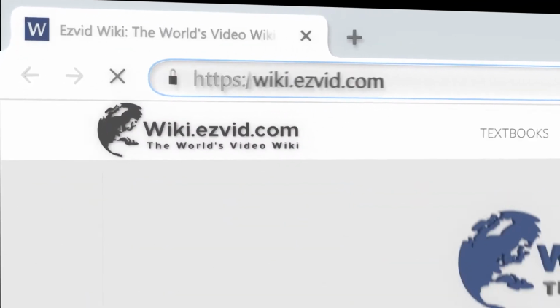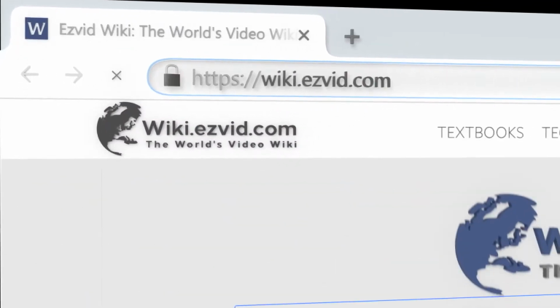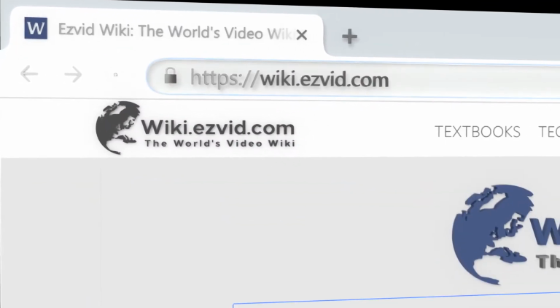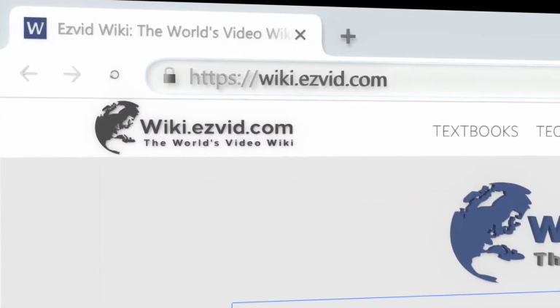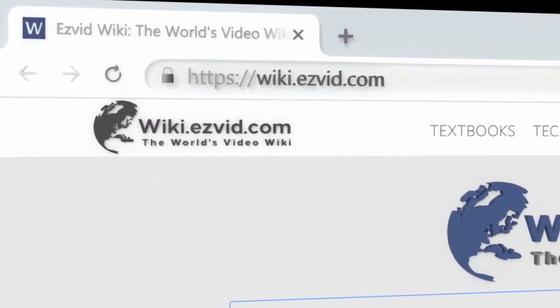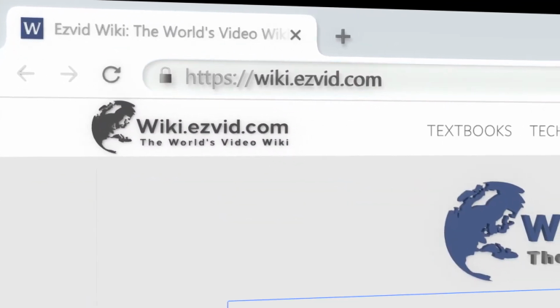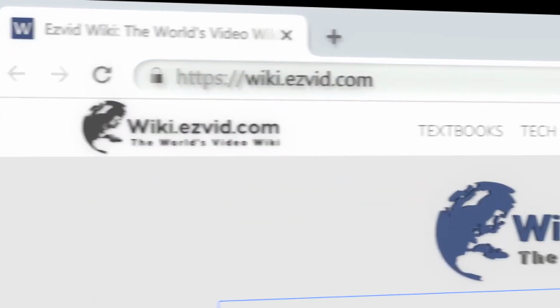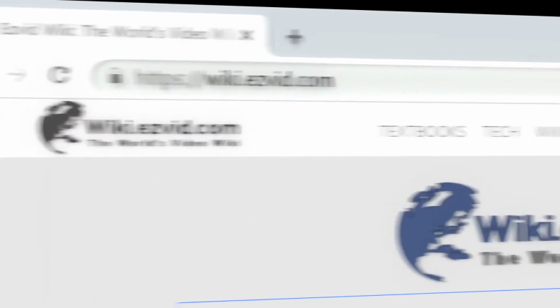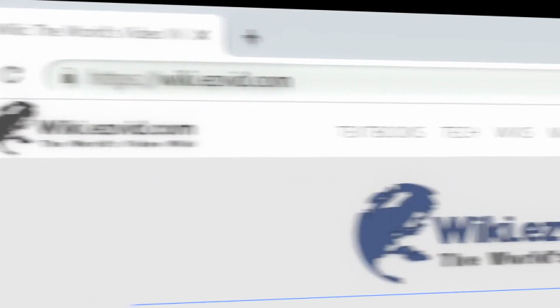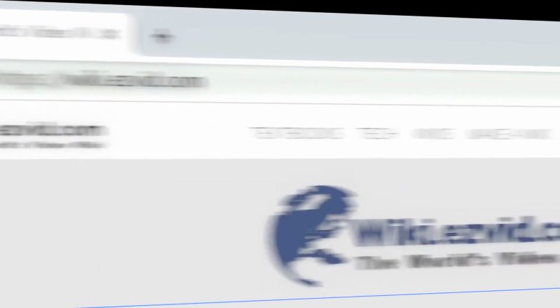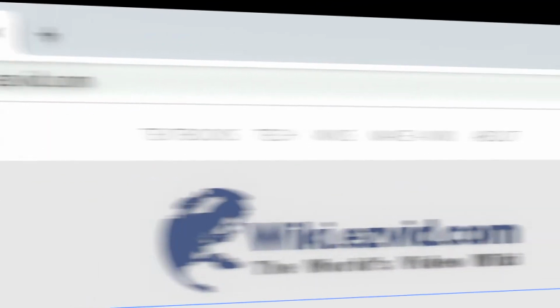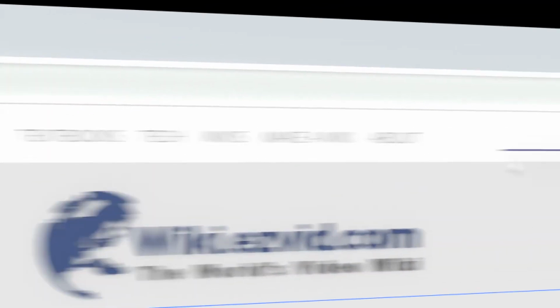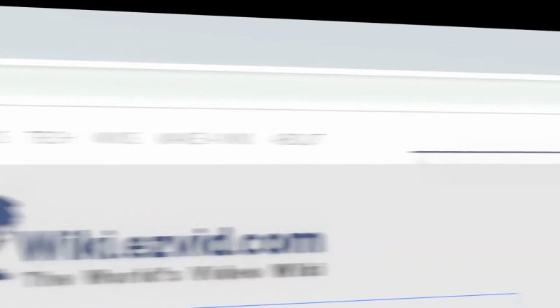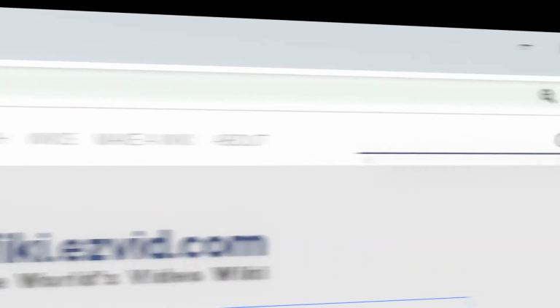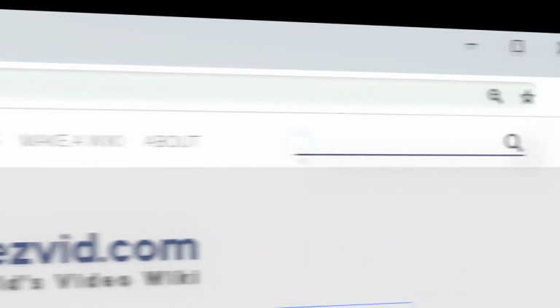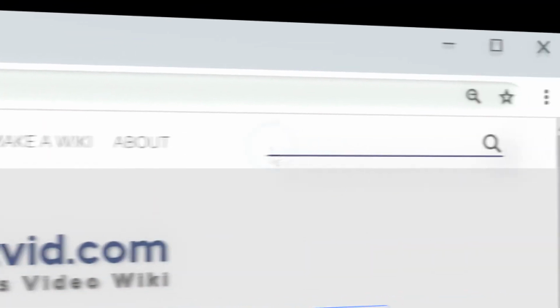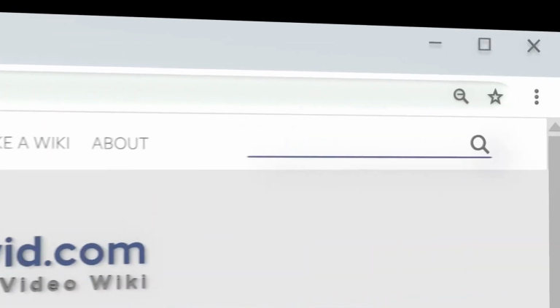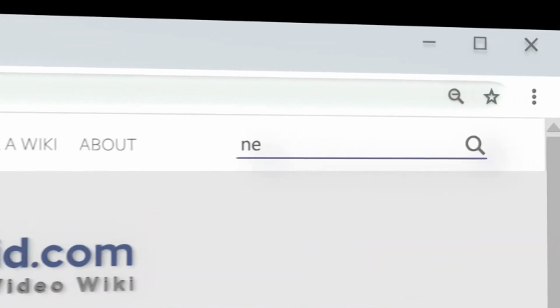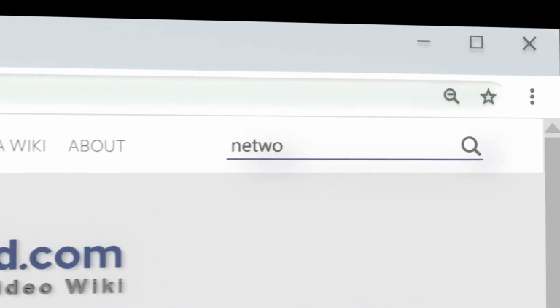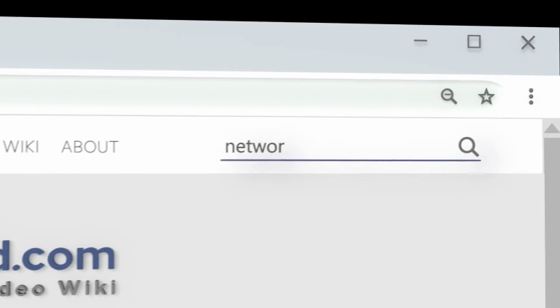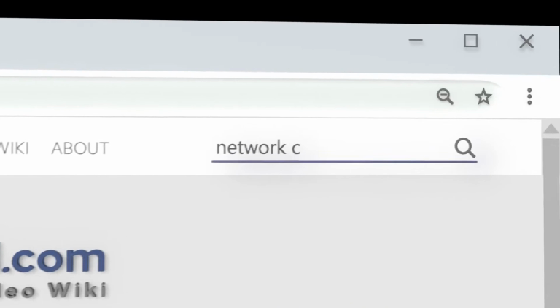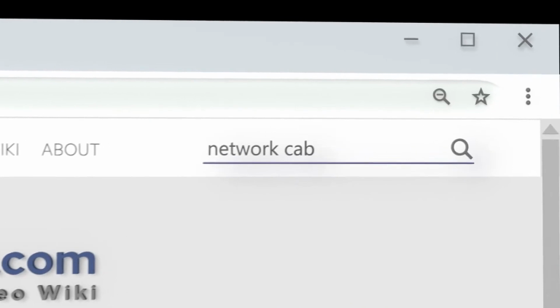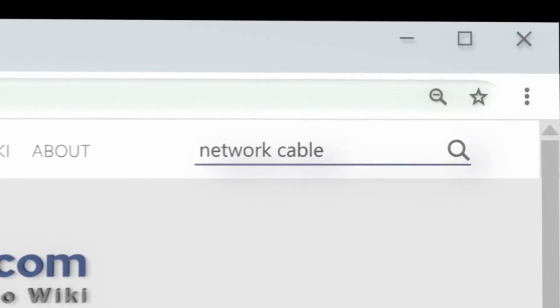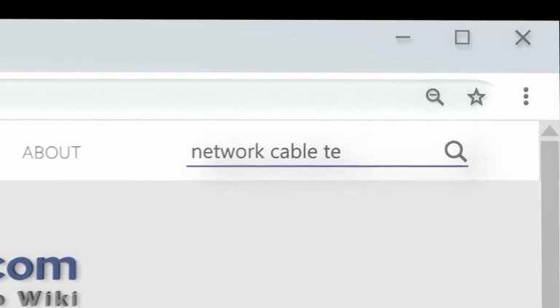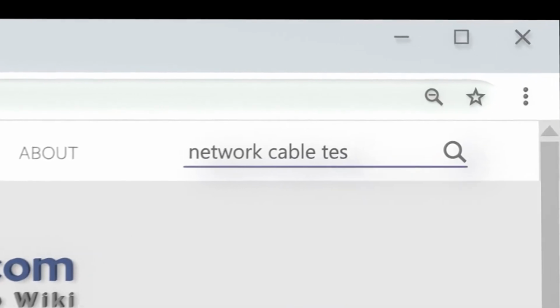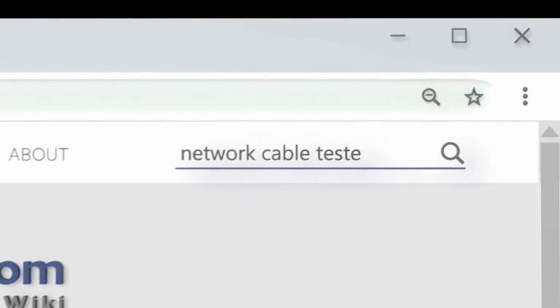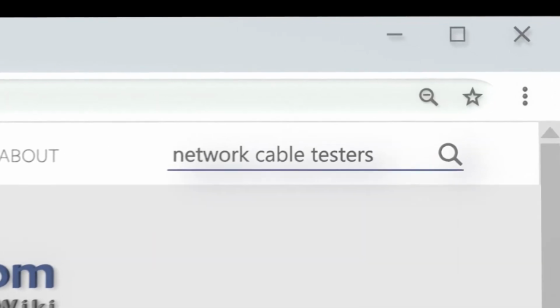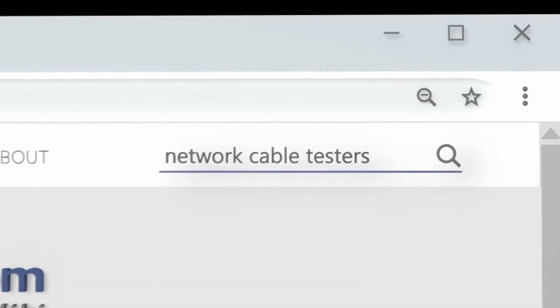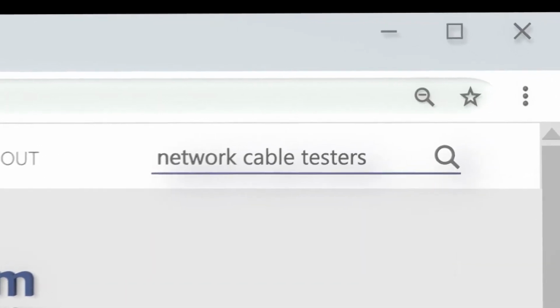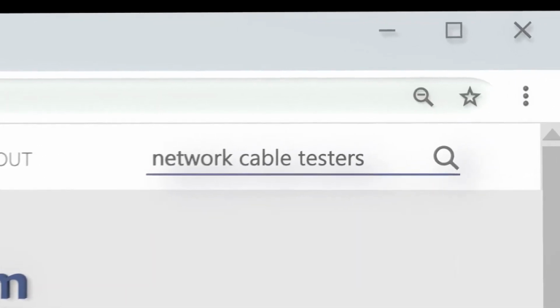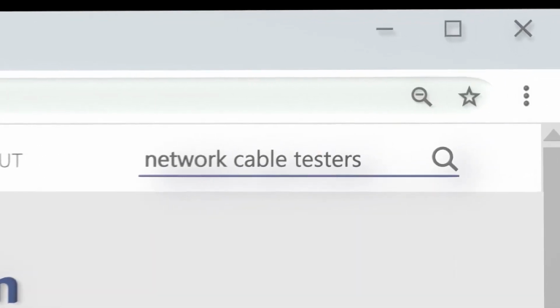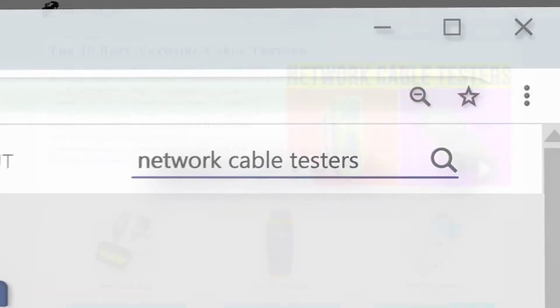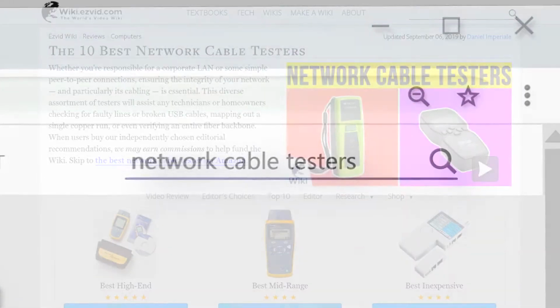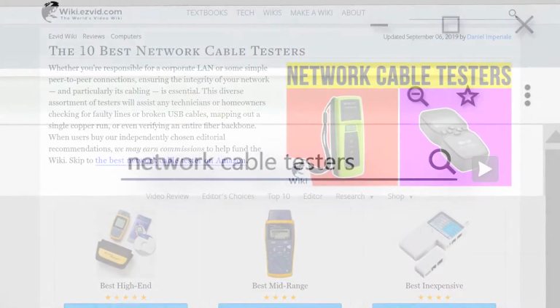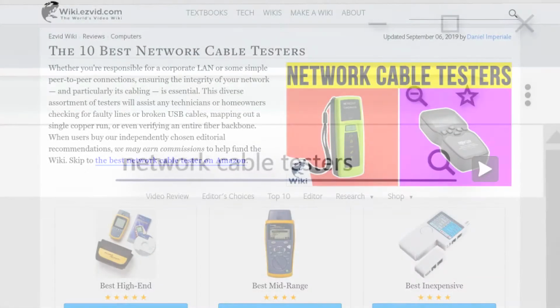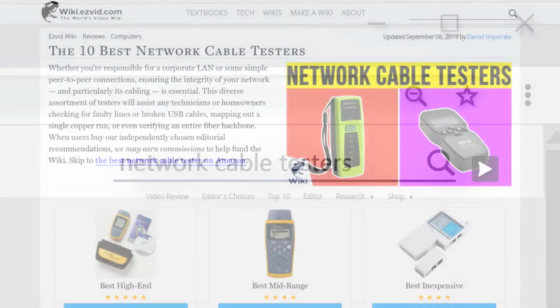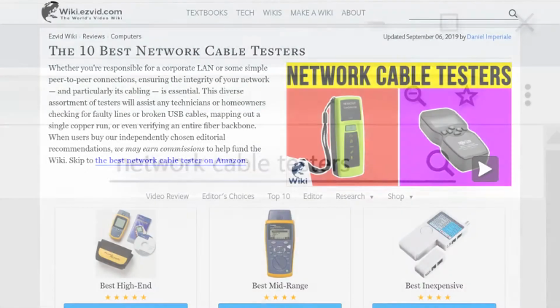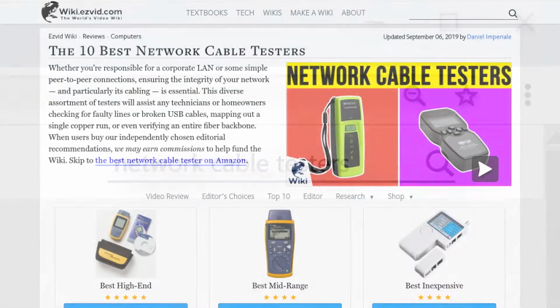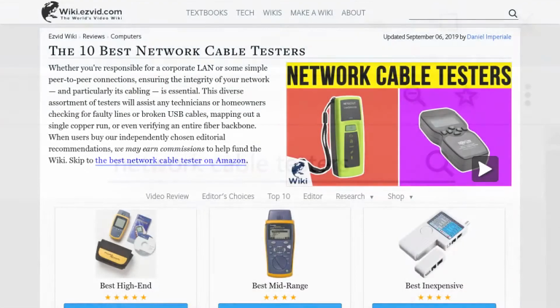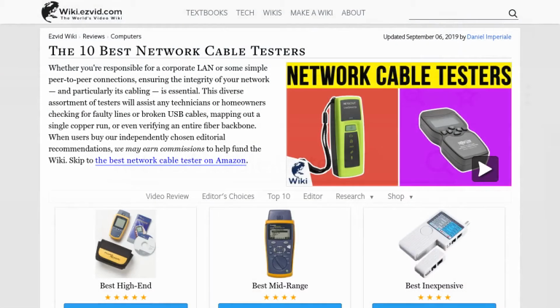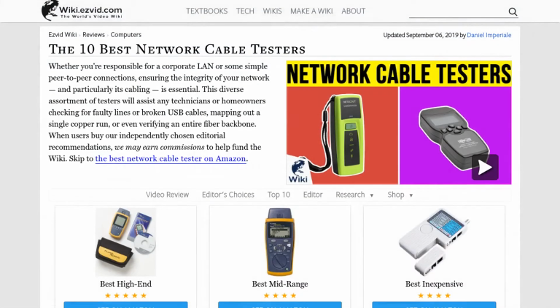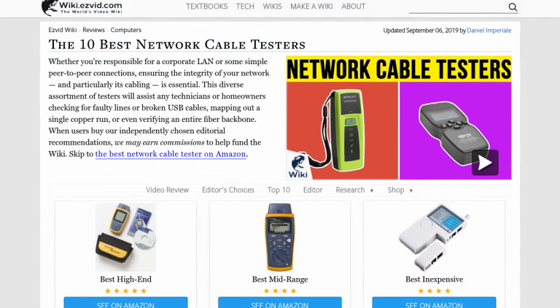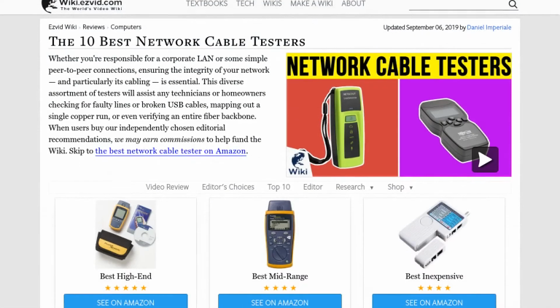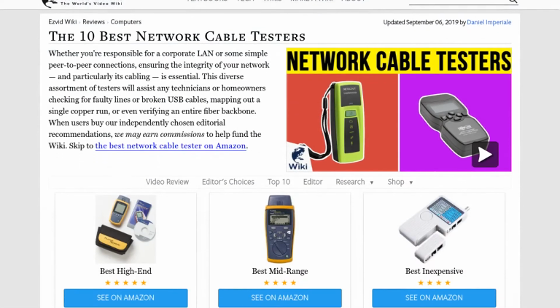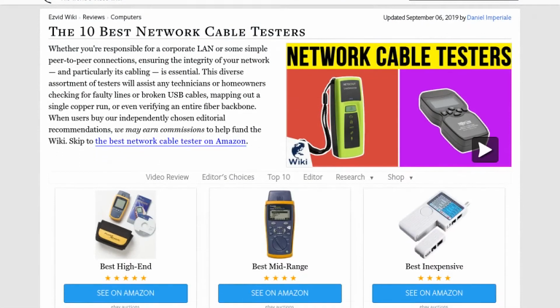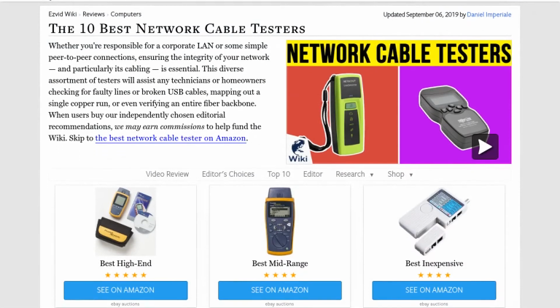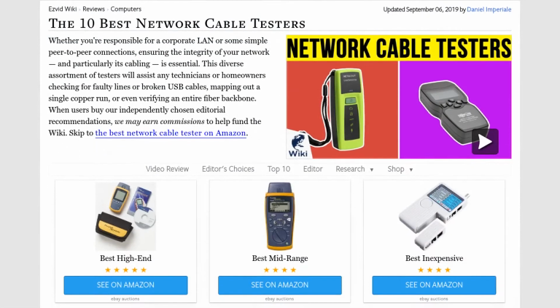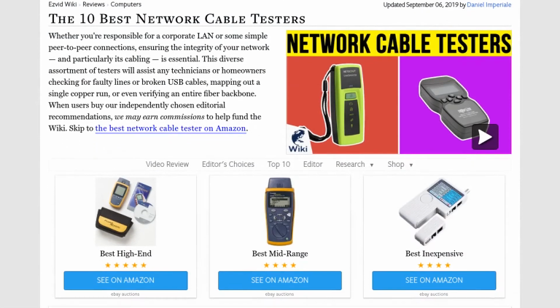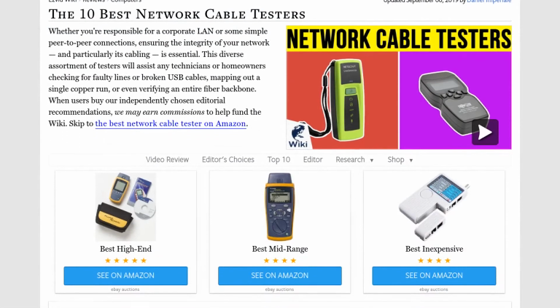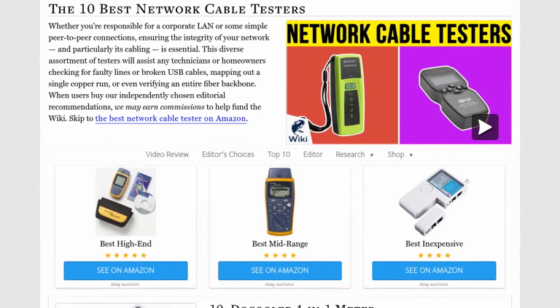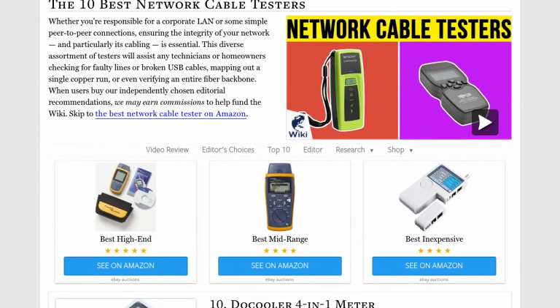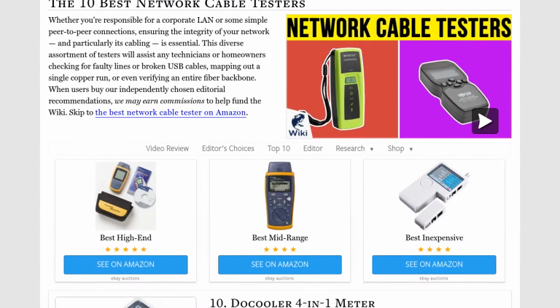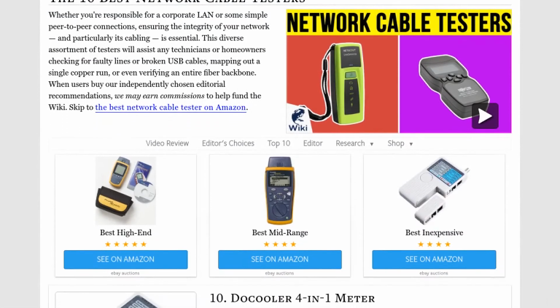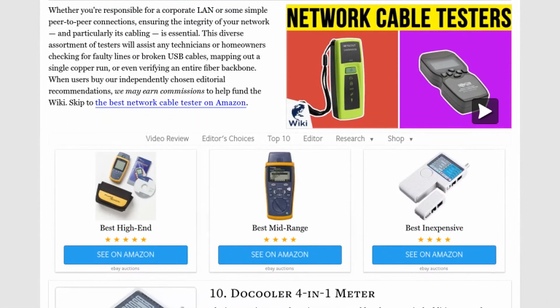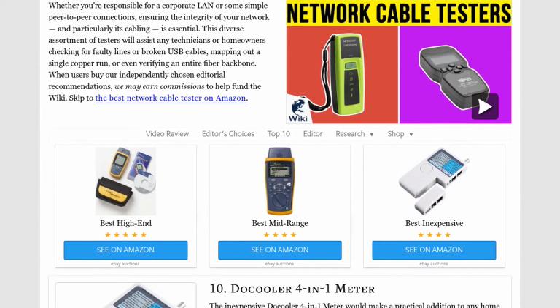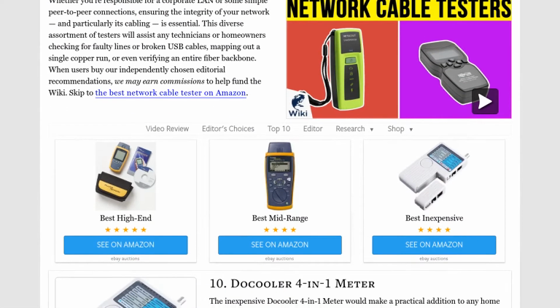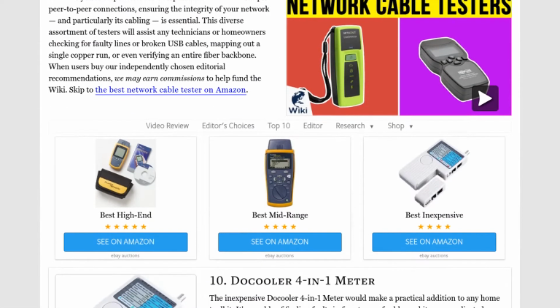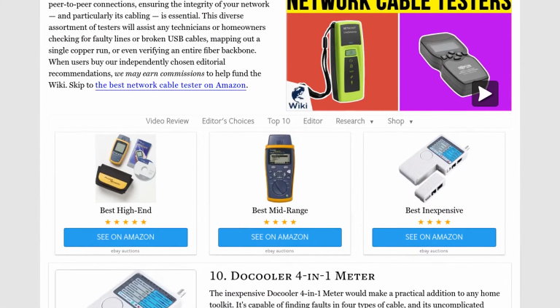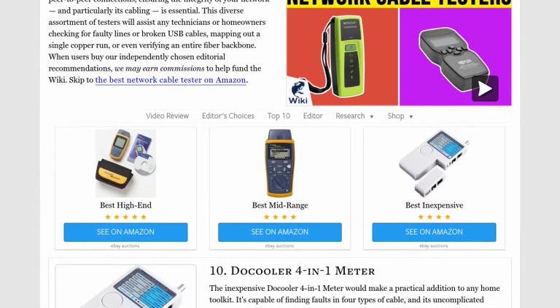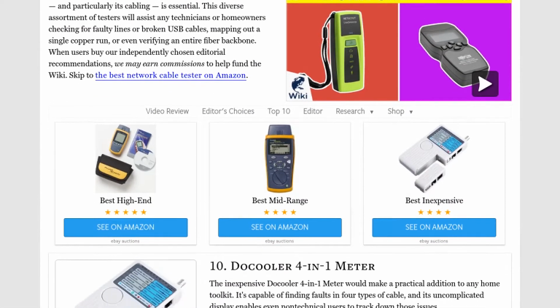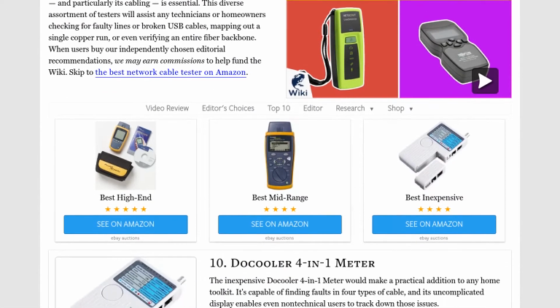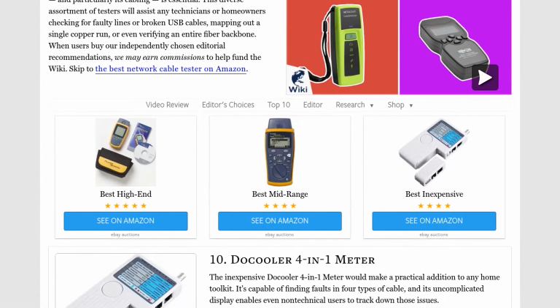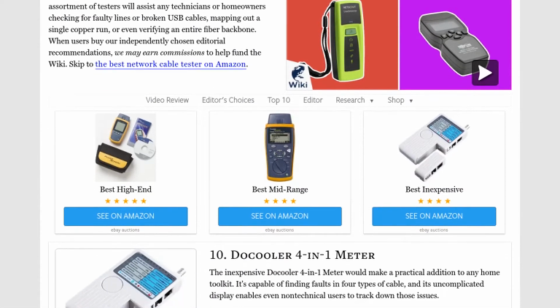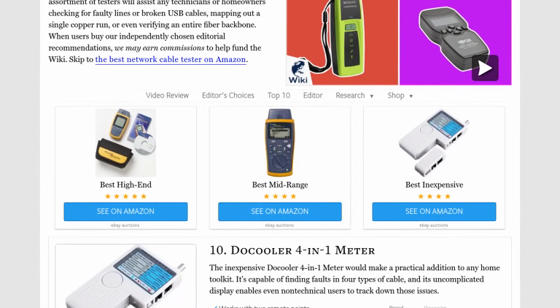Our newest choices can only be seen at wiki.easyvid.com. Go there now and search for network cable testers, or simply click beneath this video.